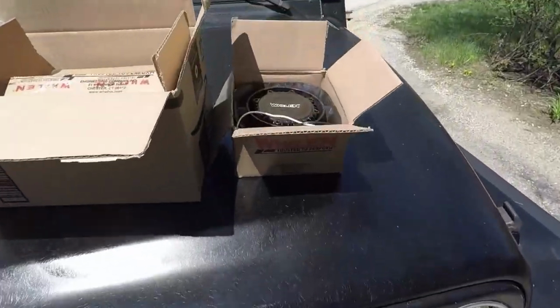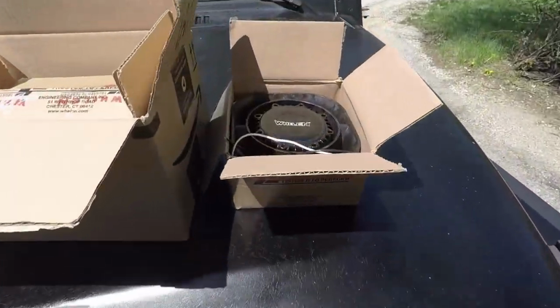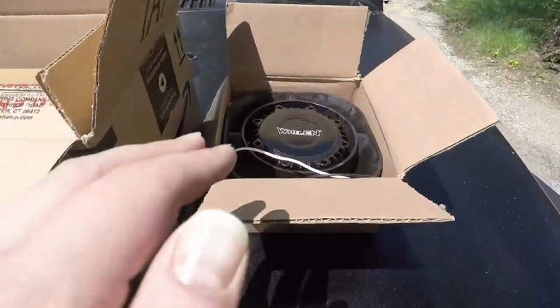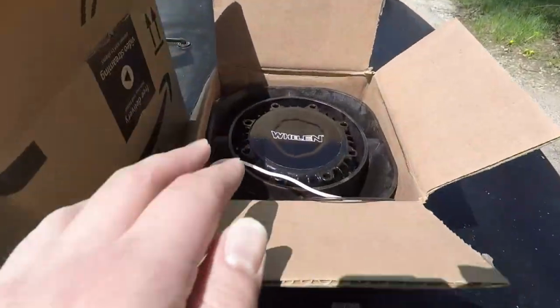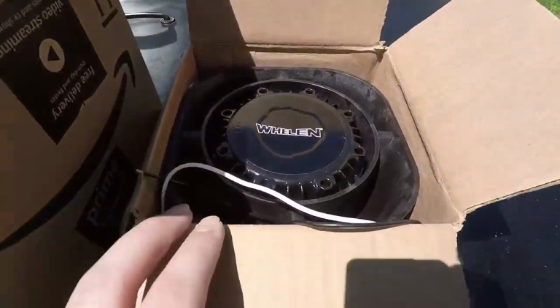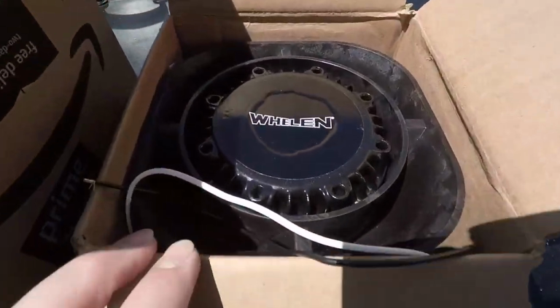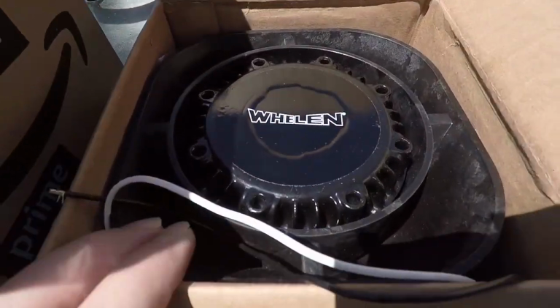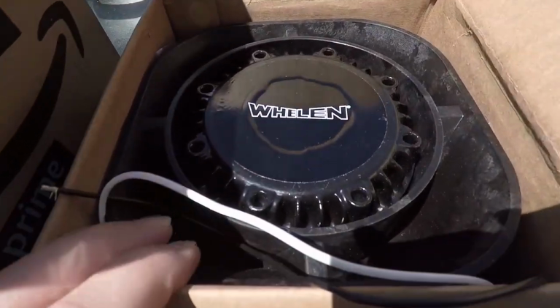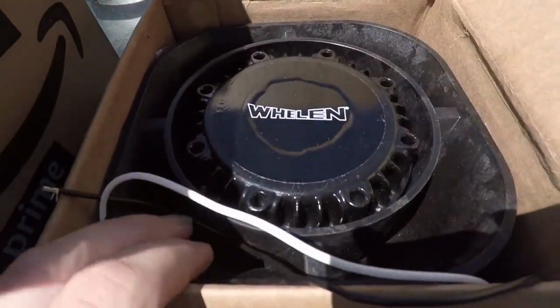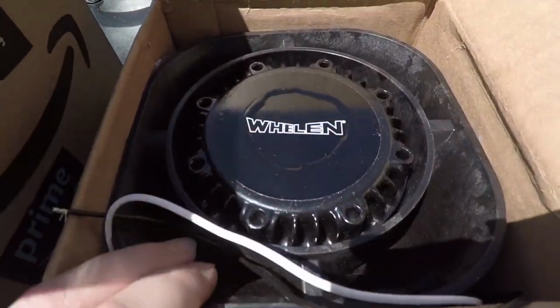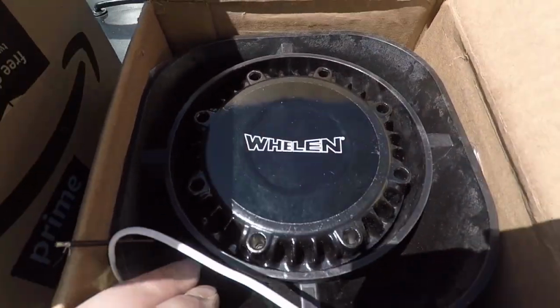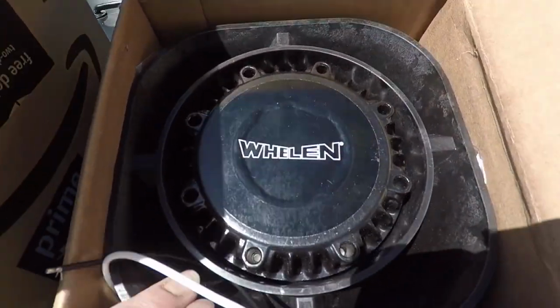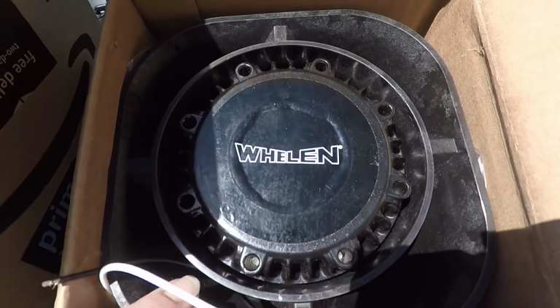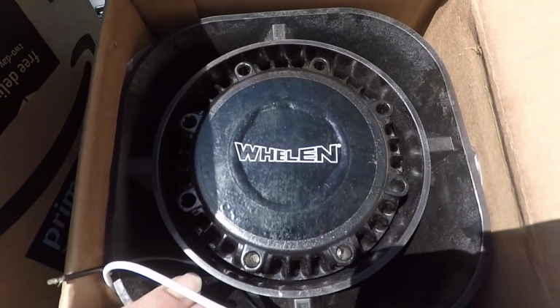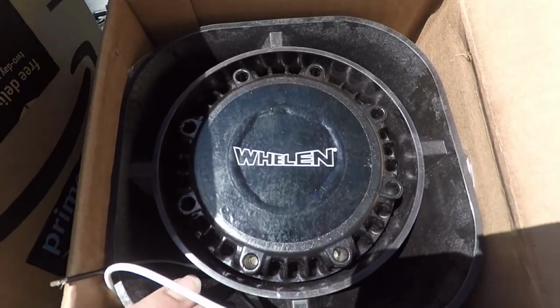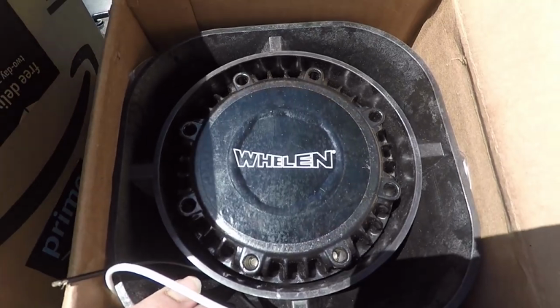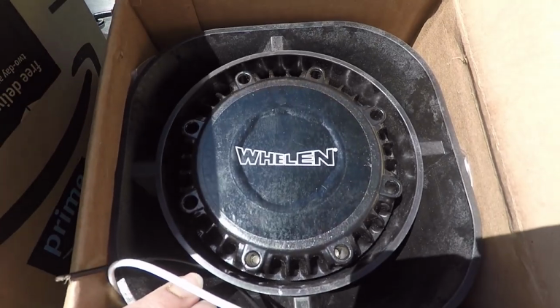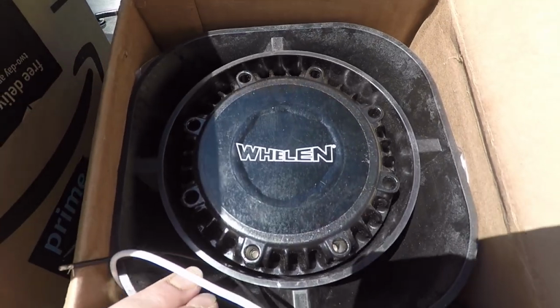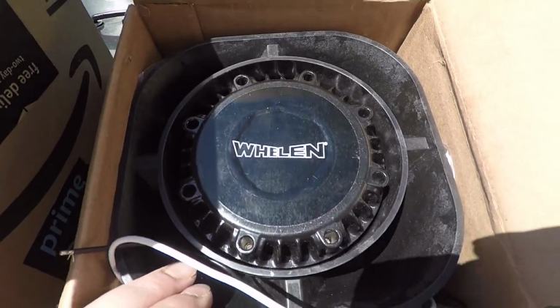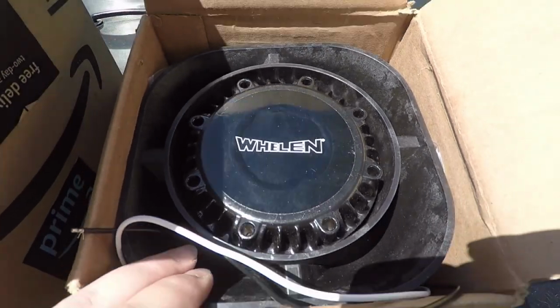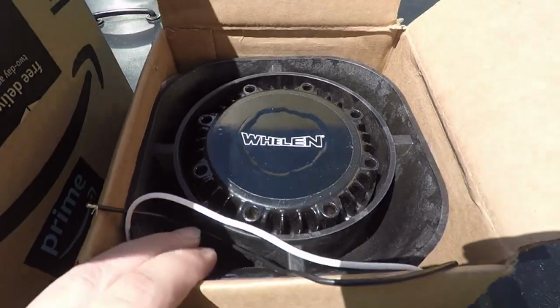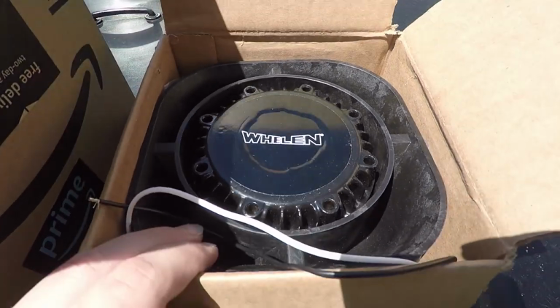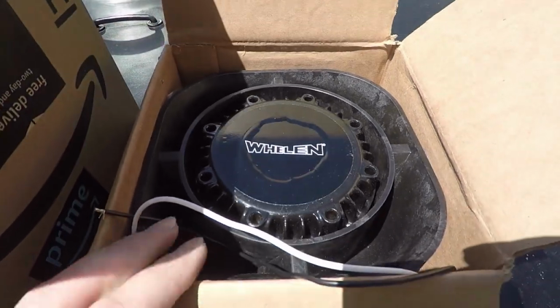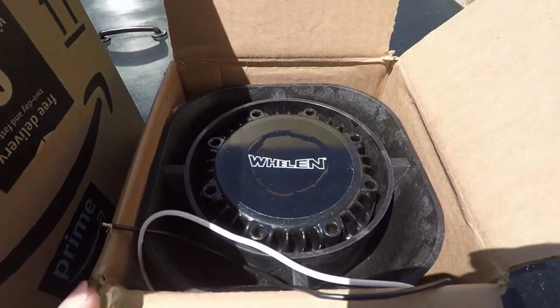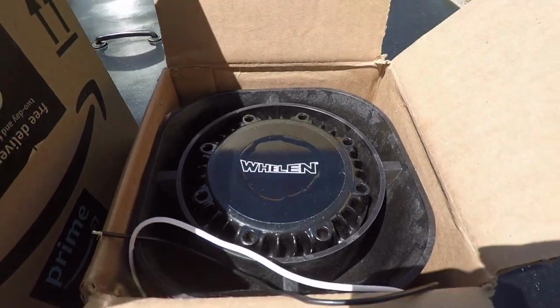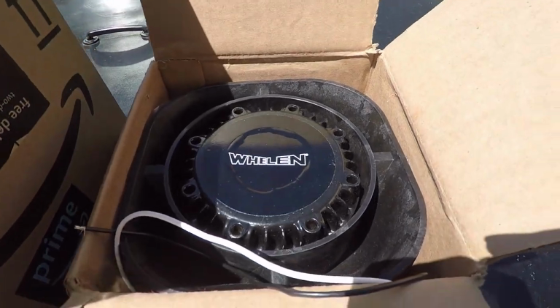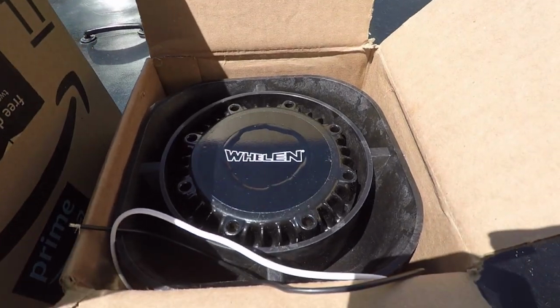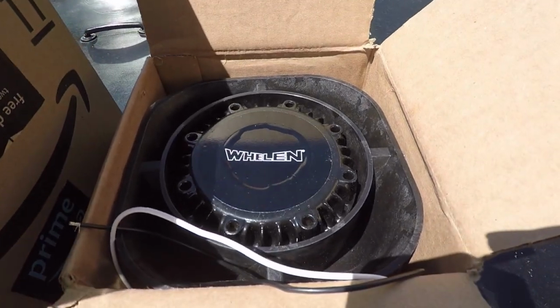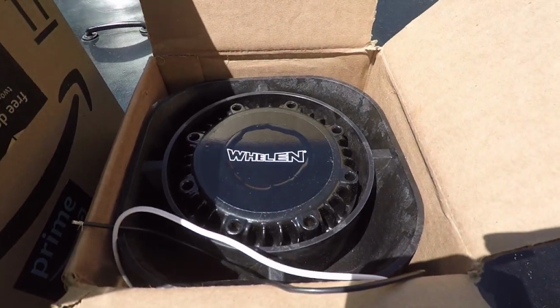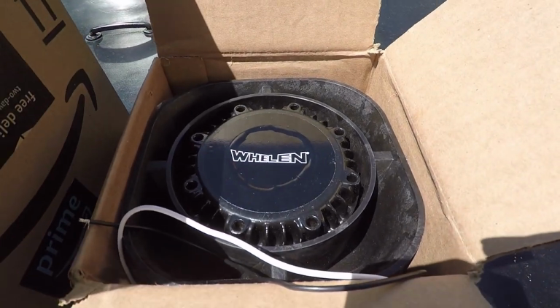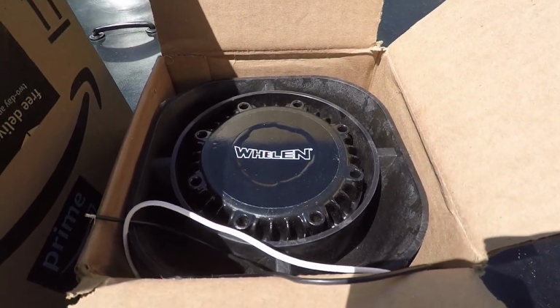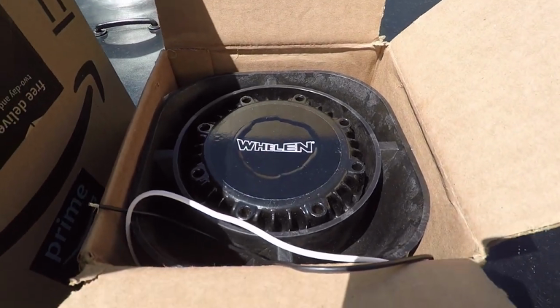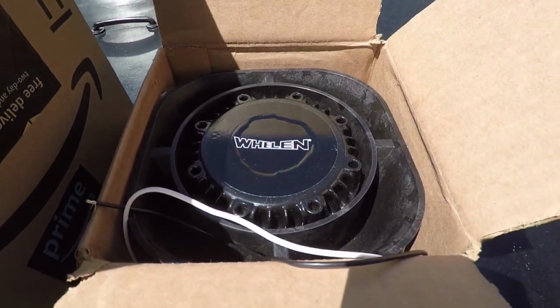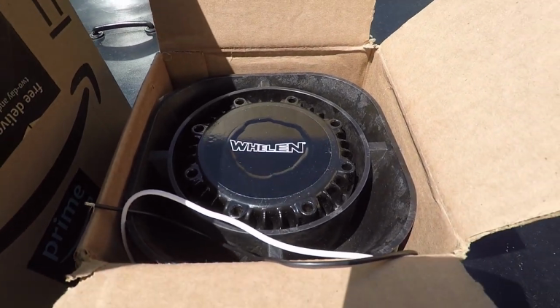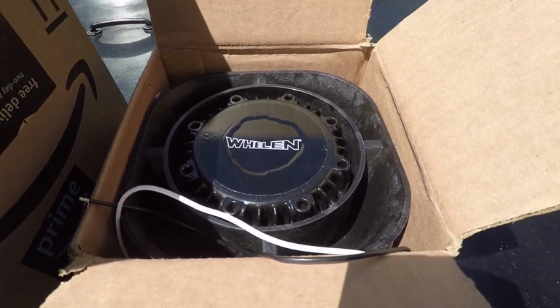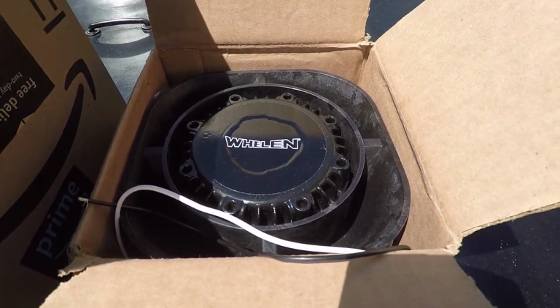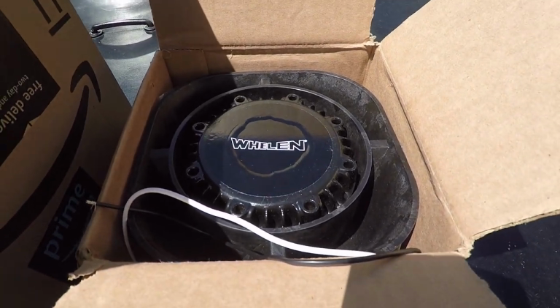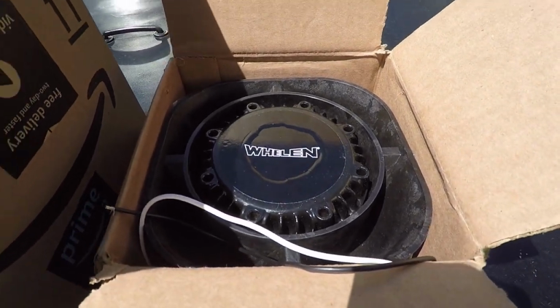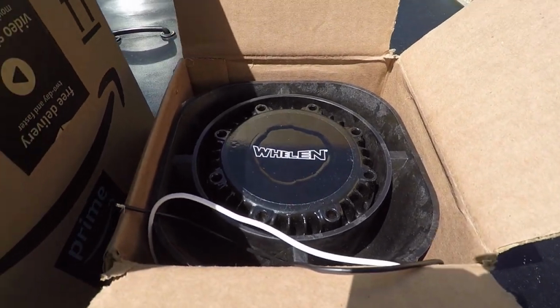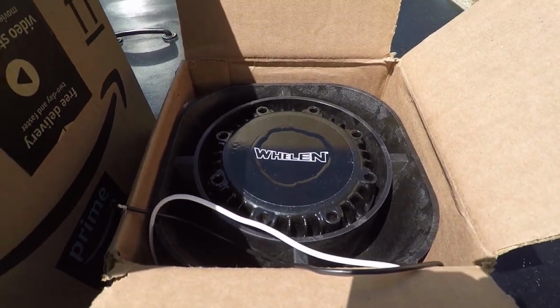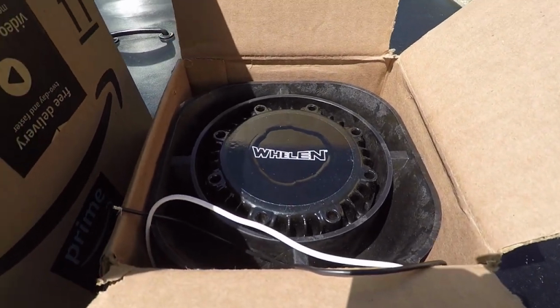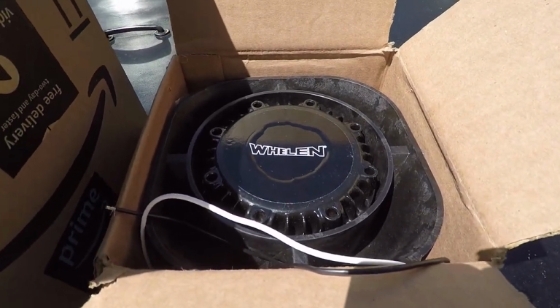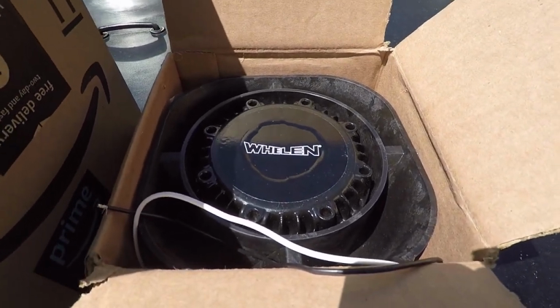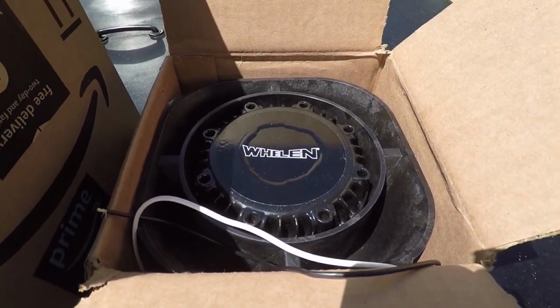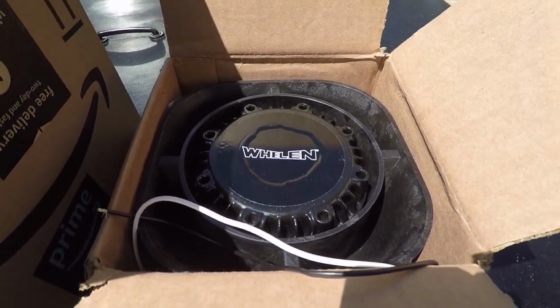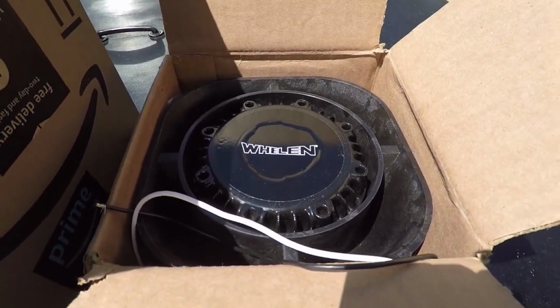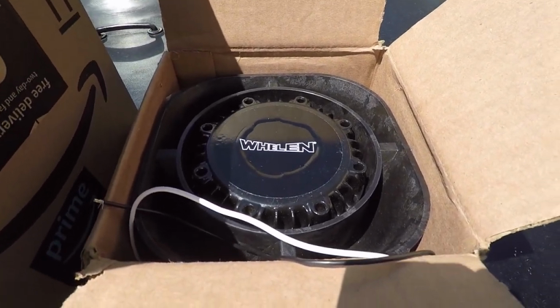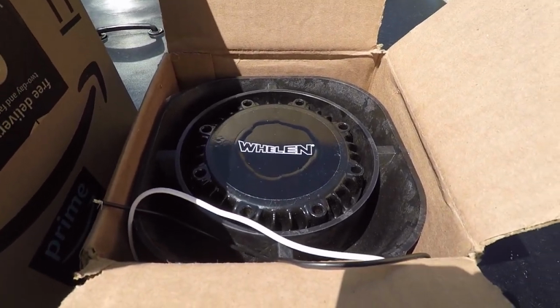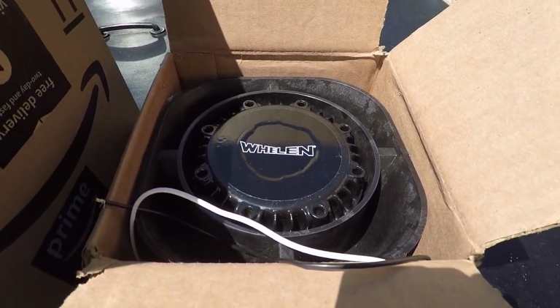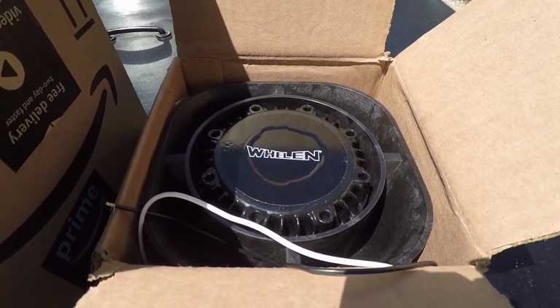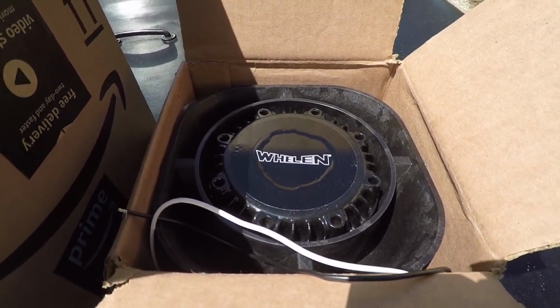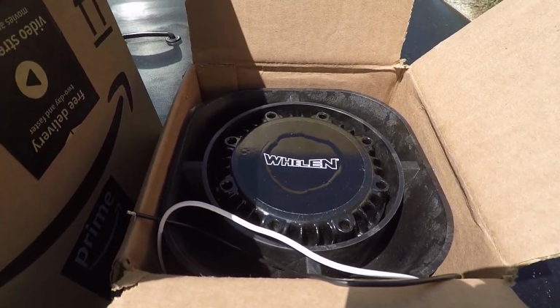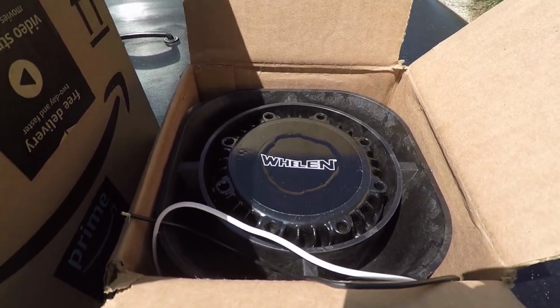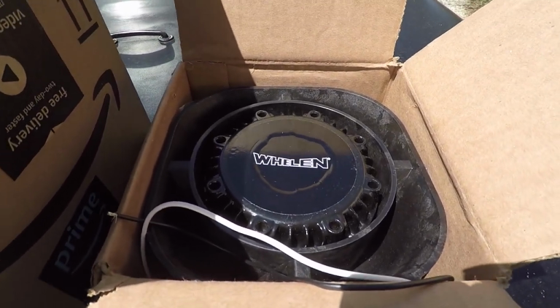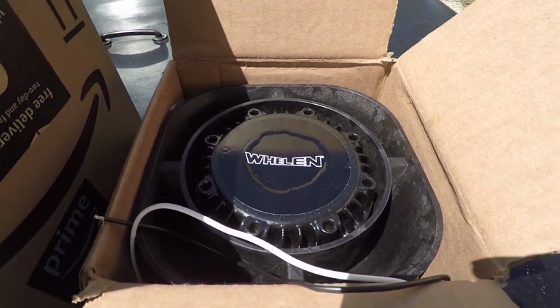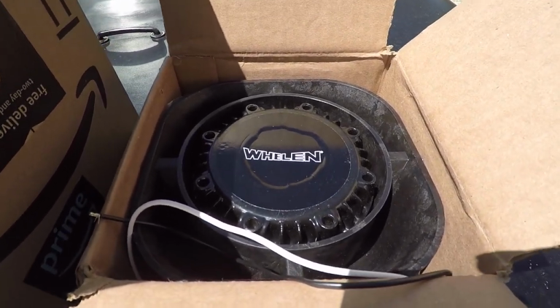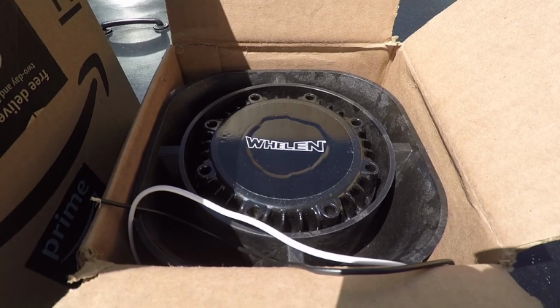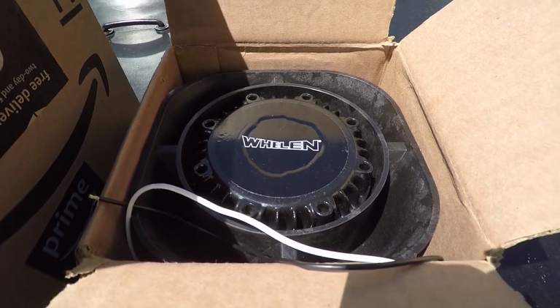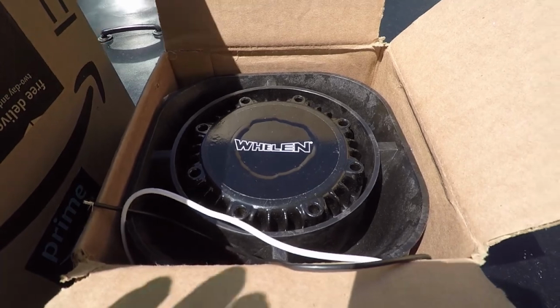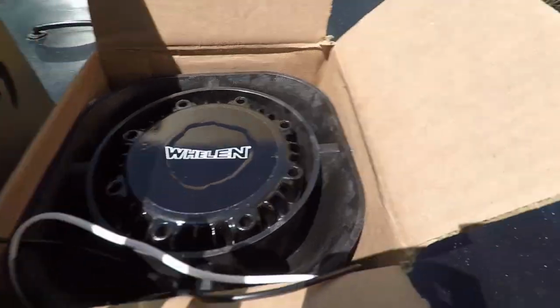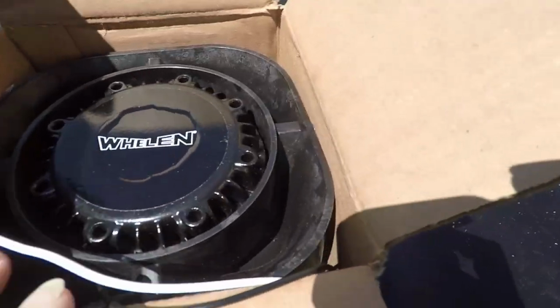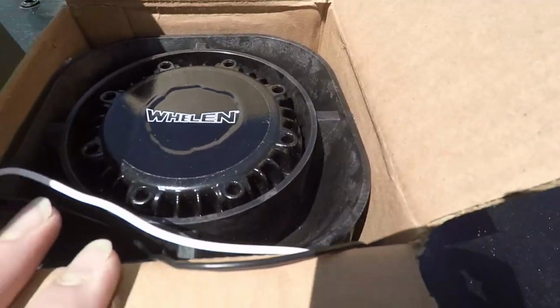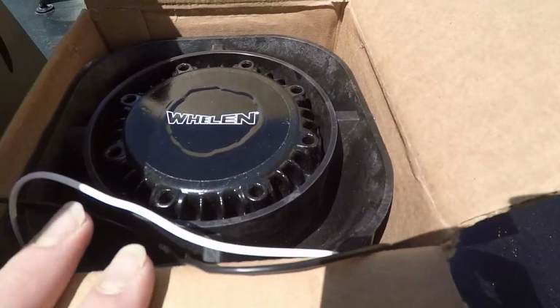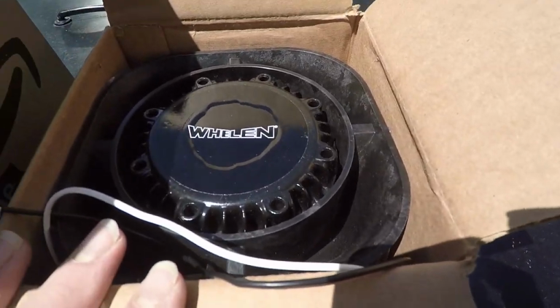Here's the speaker. This is actually a Whelan horn — it's what they use on squad cars. It's a really loud horn, 123 decibels.